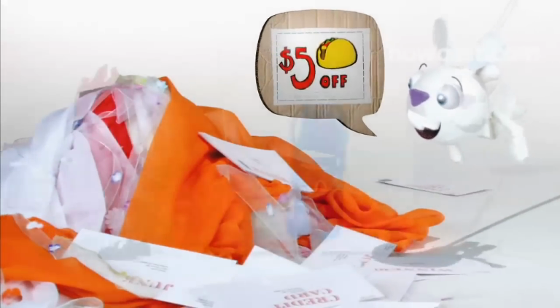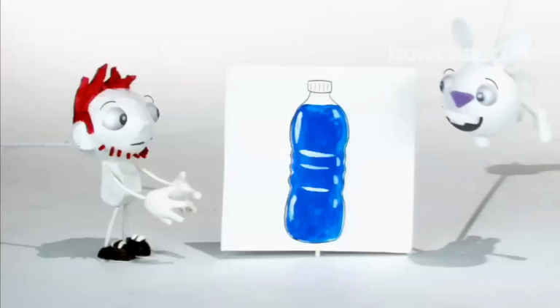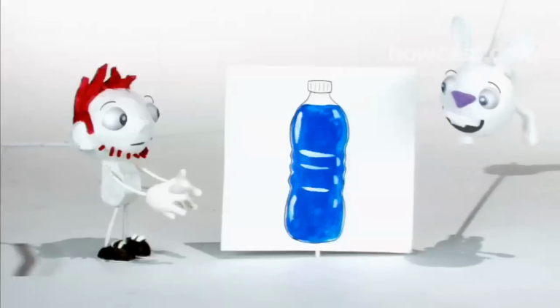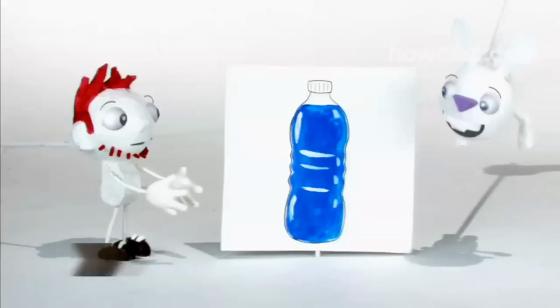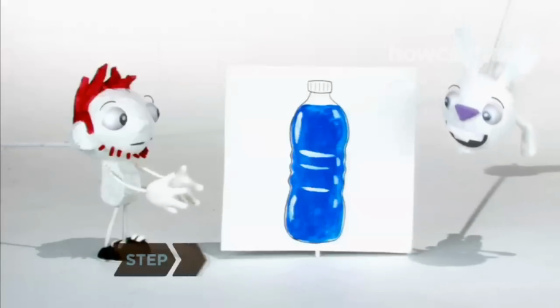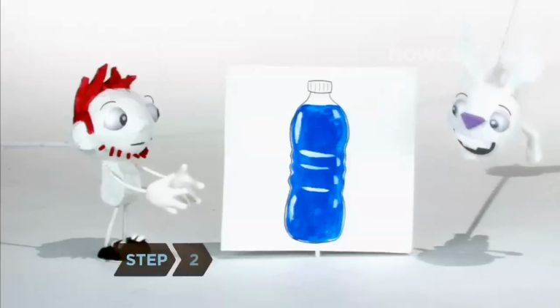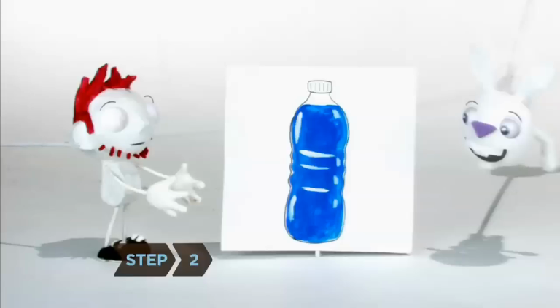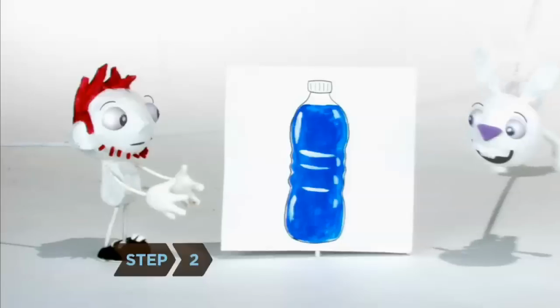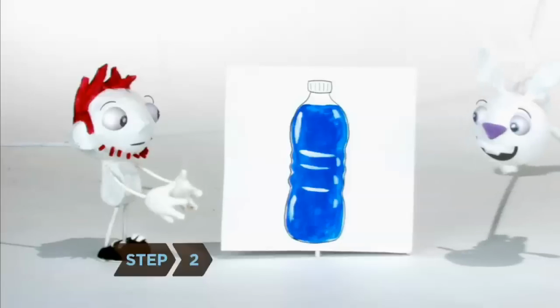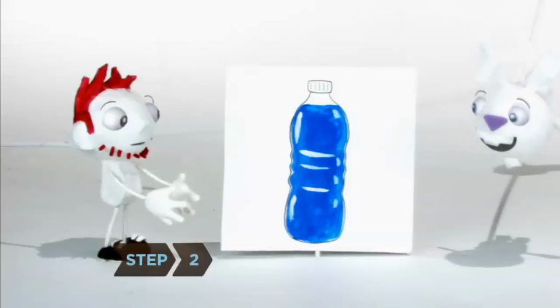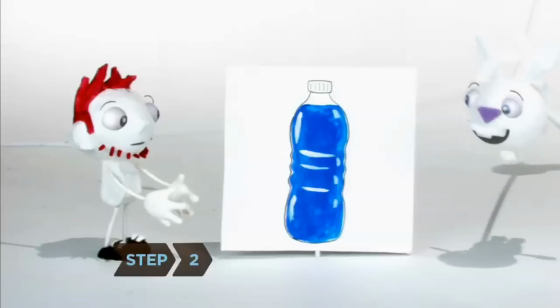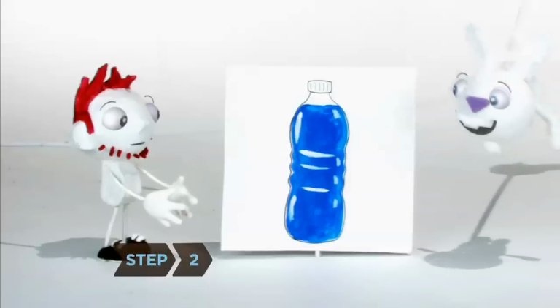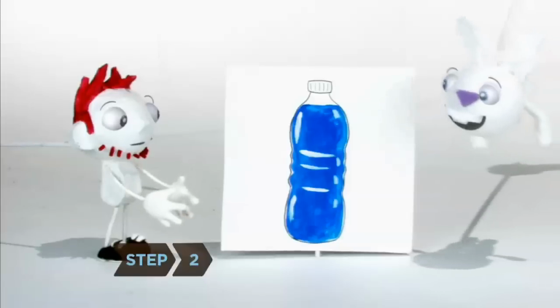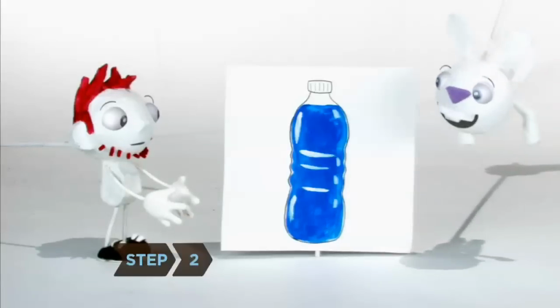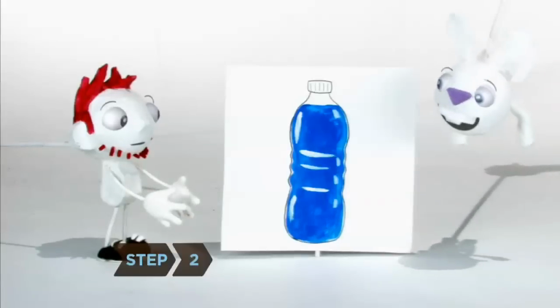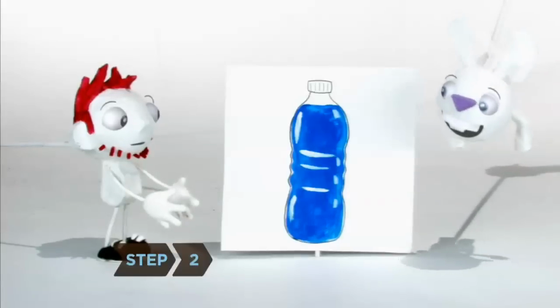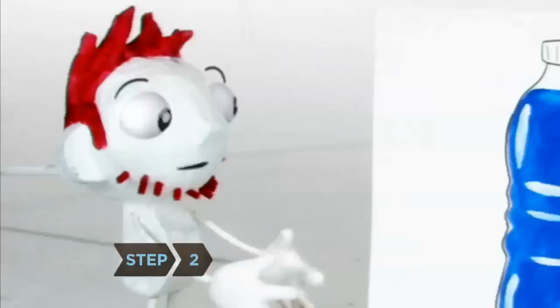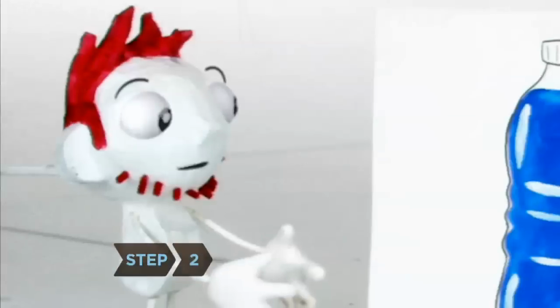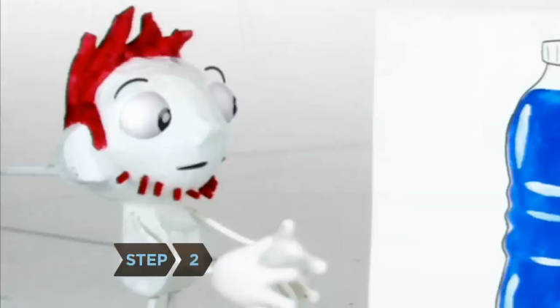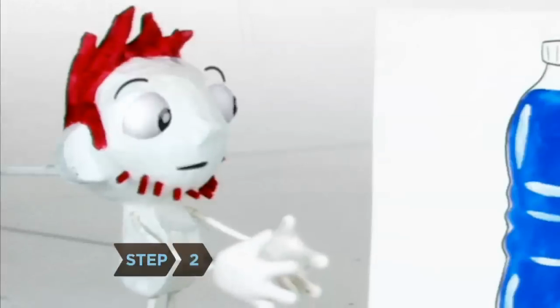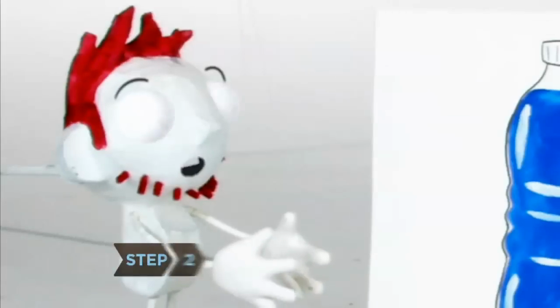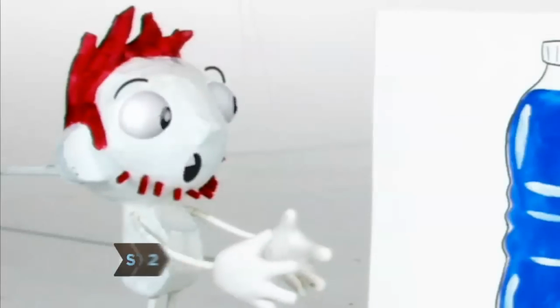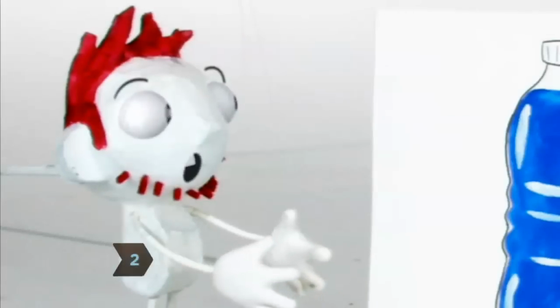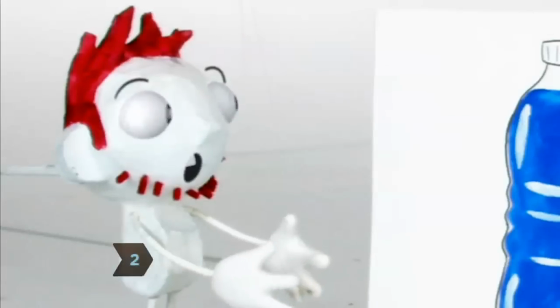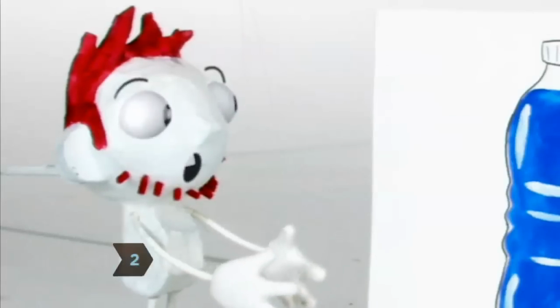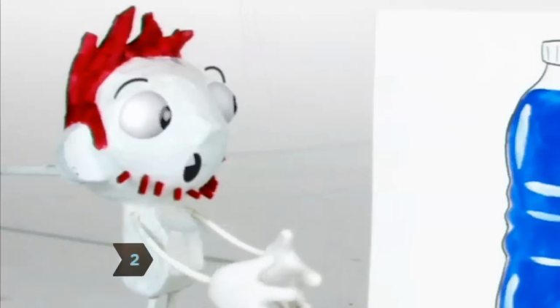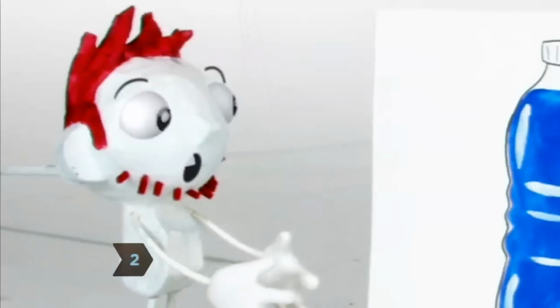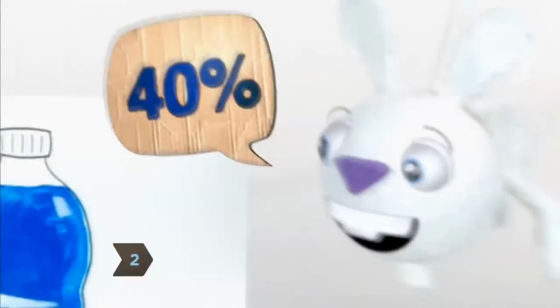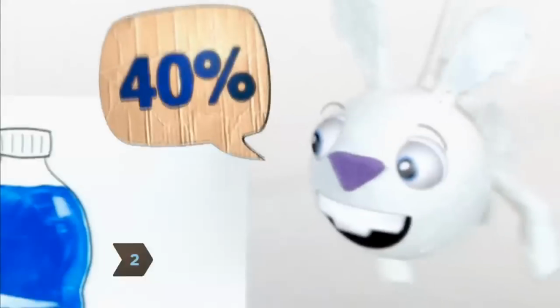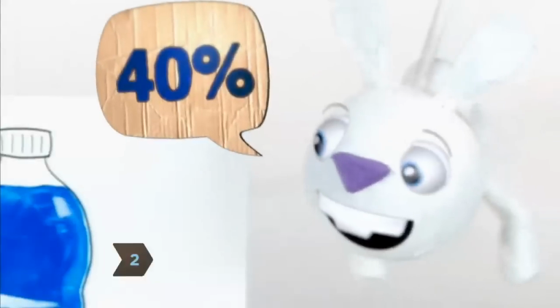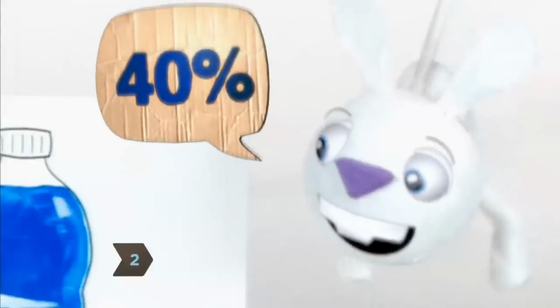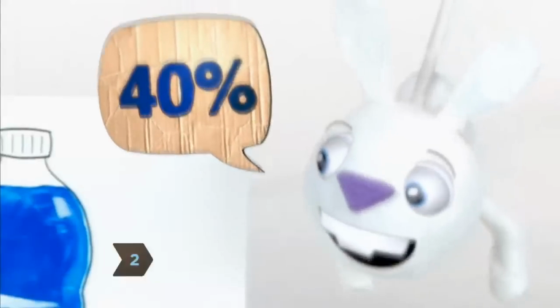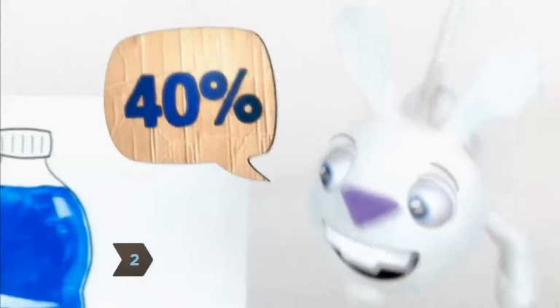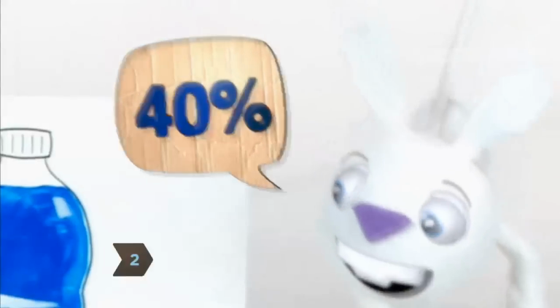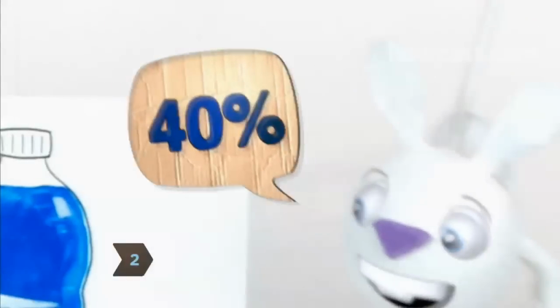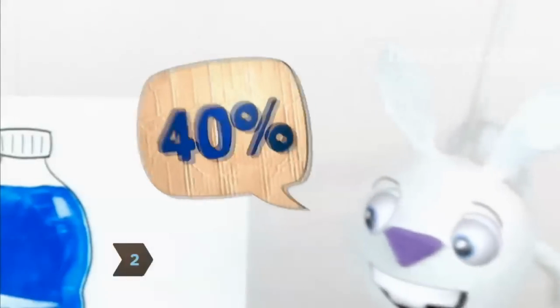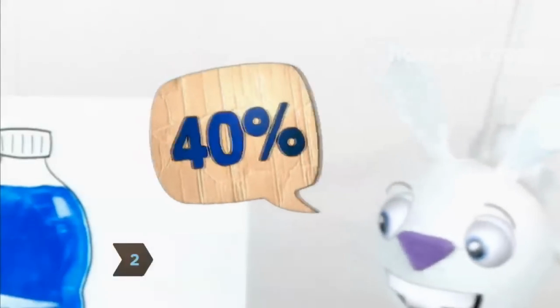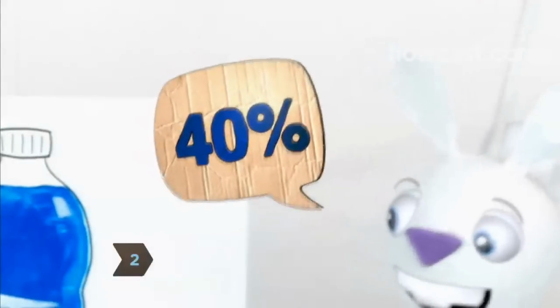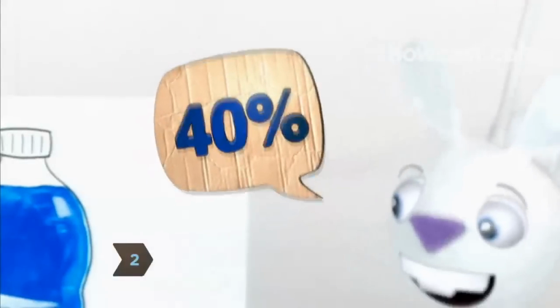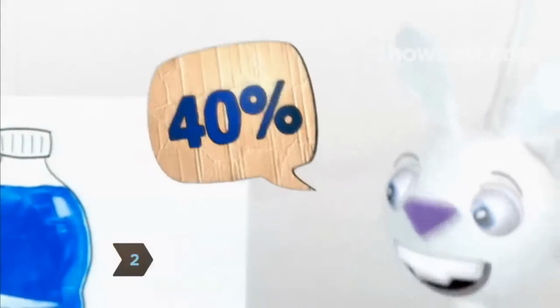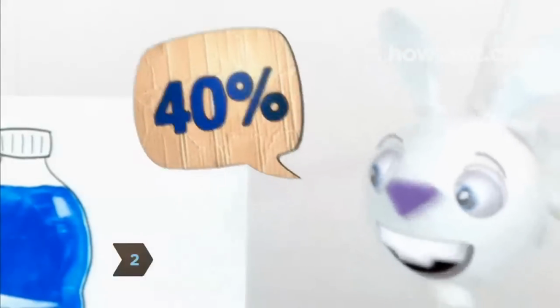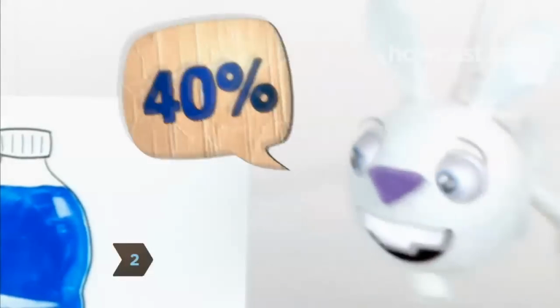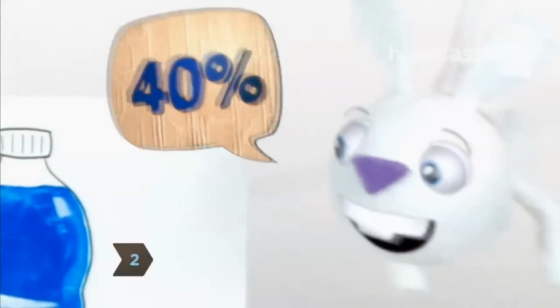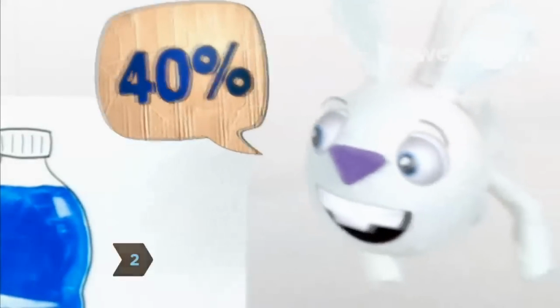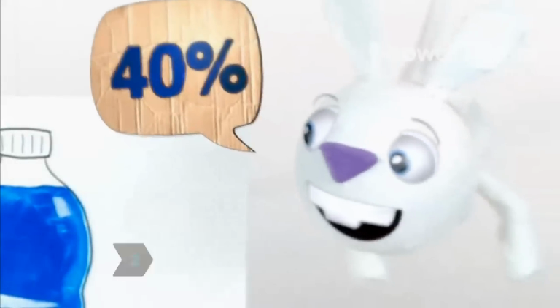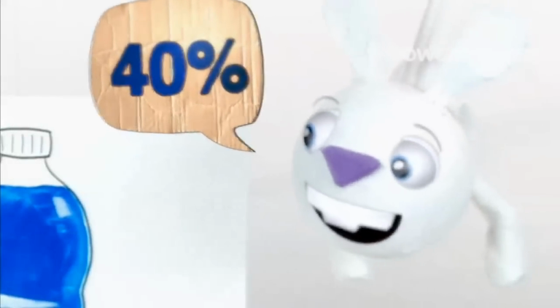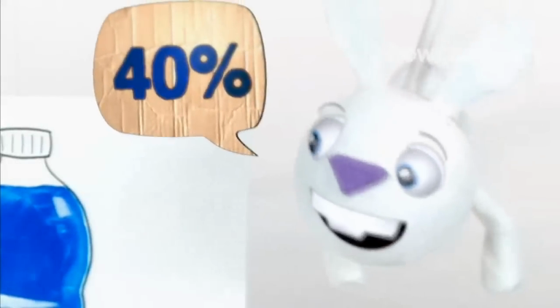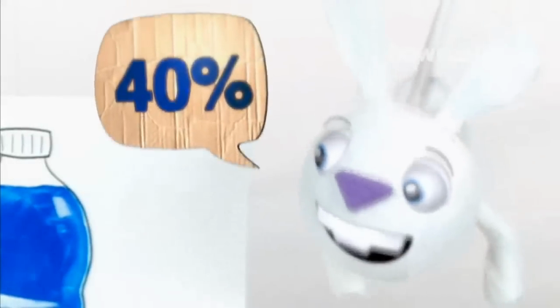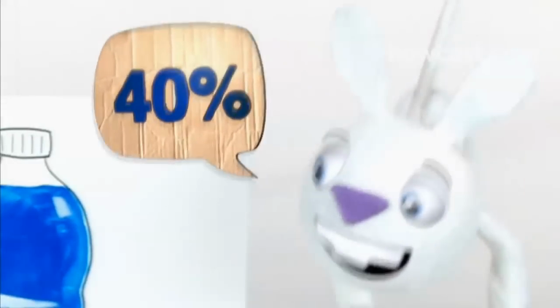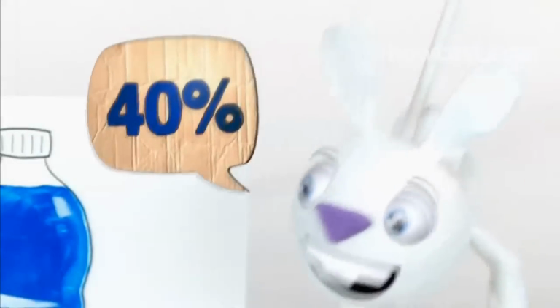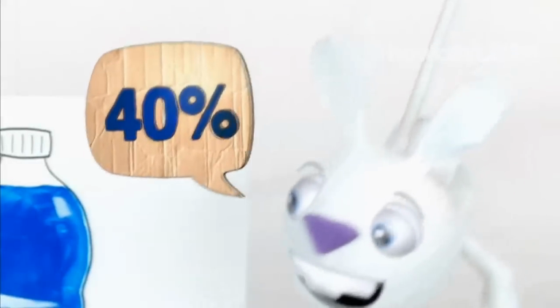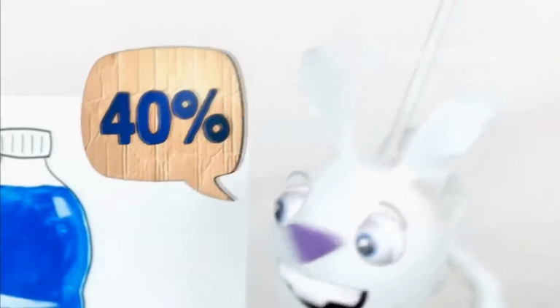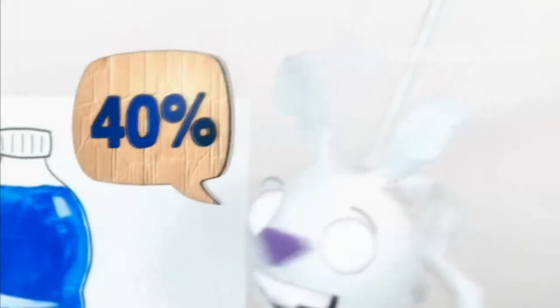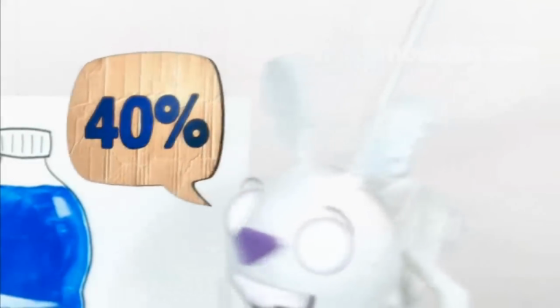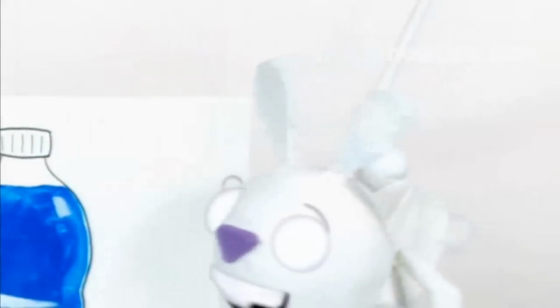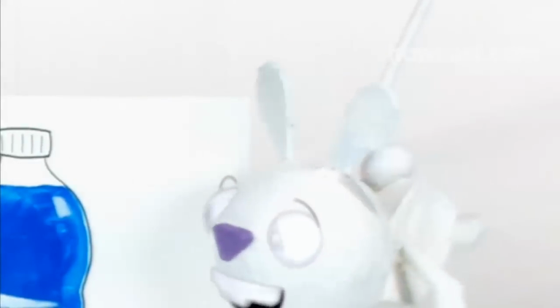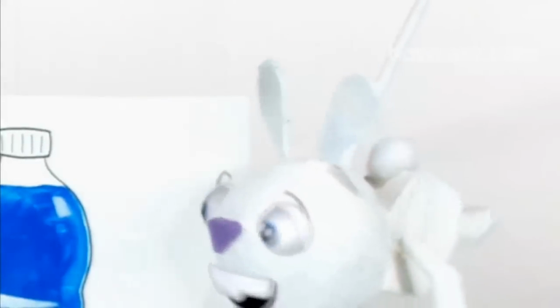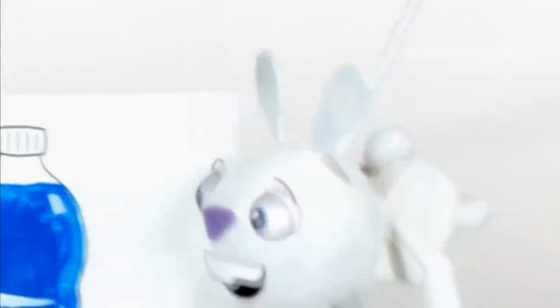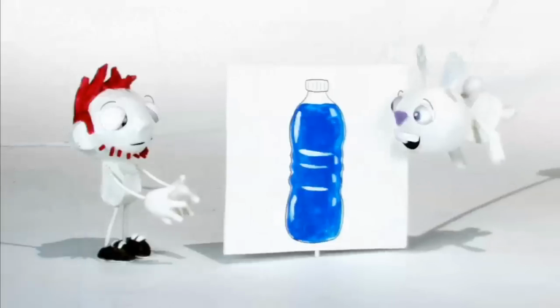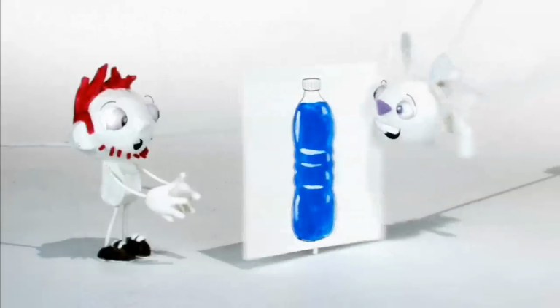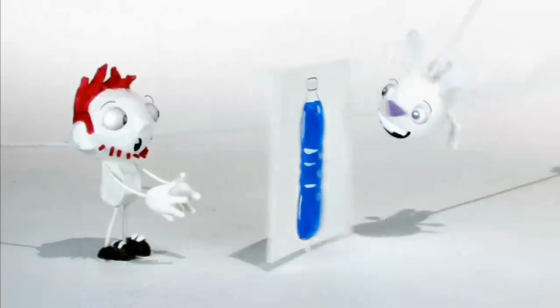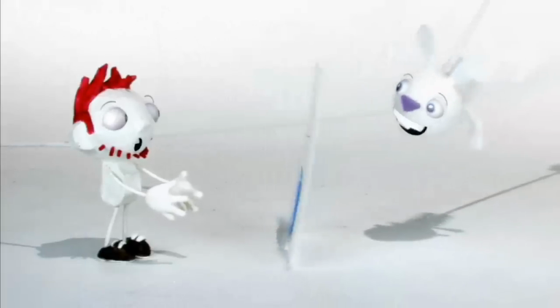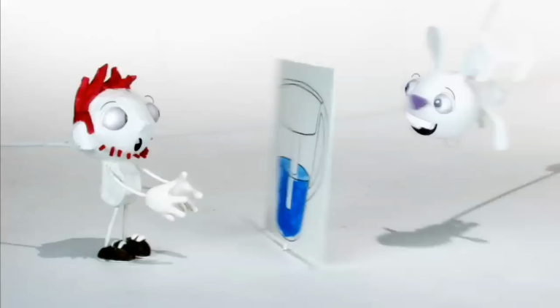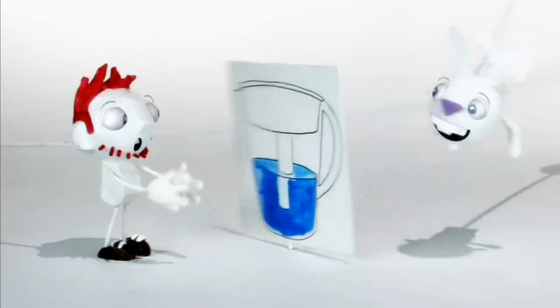Step 2: Give up bottled water. Almost 40 percent of it comes out of the tap anyway. If you don't like the taste of your local water, use a filter.